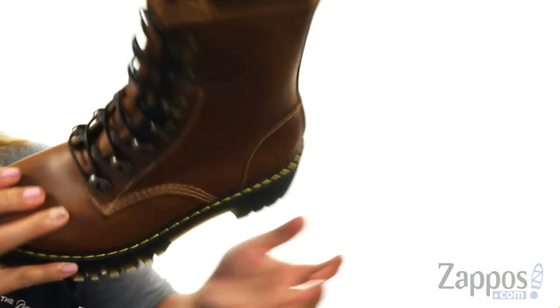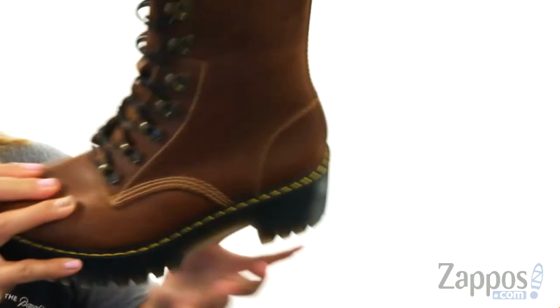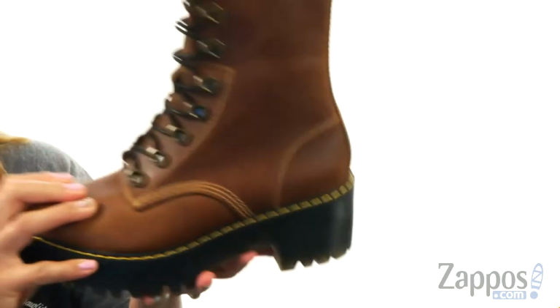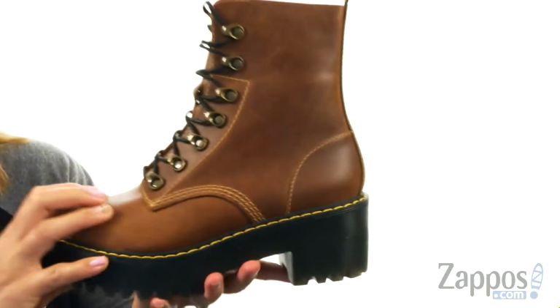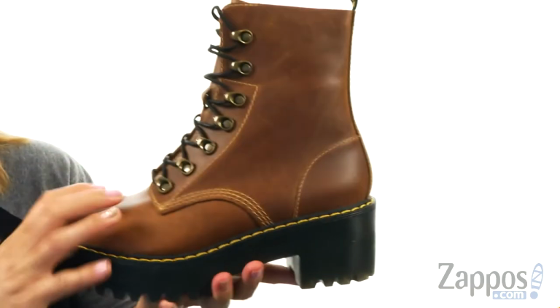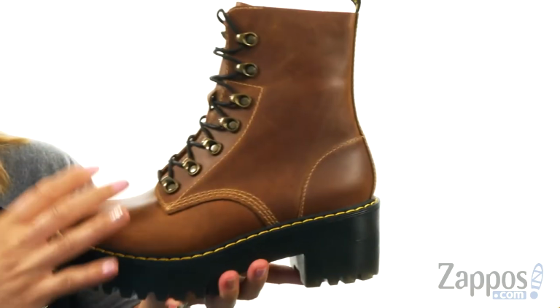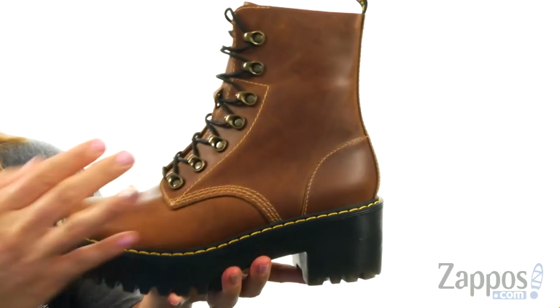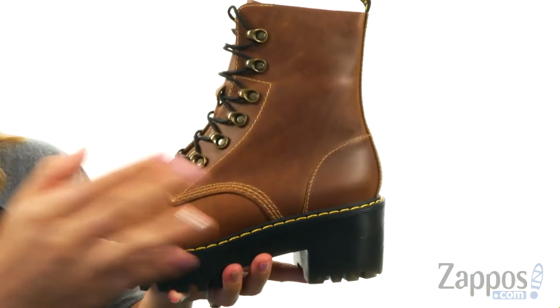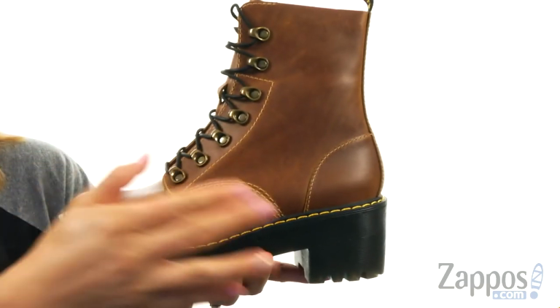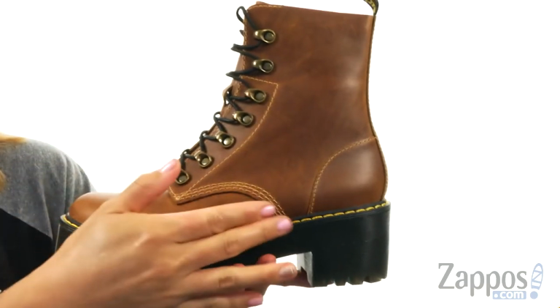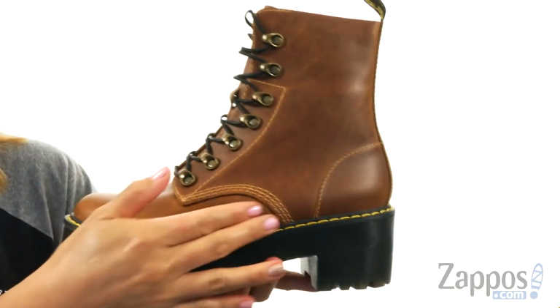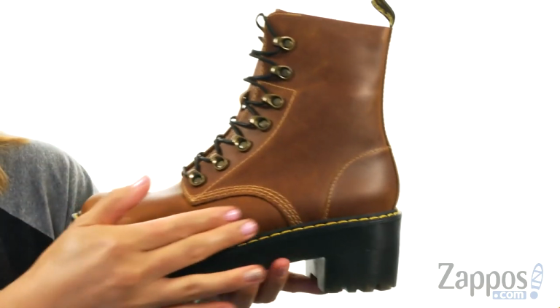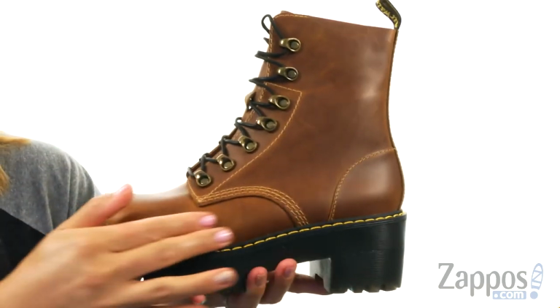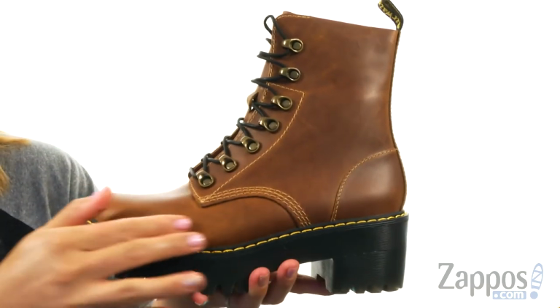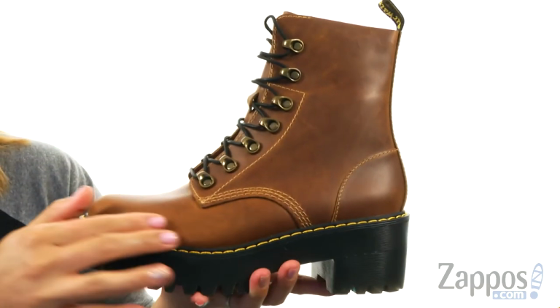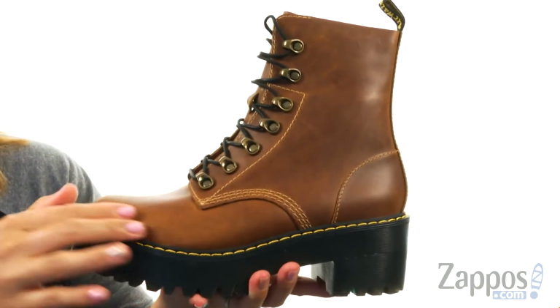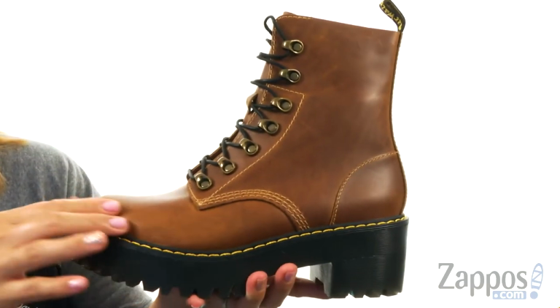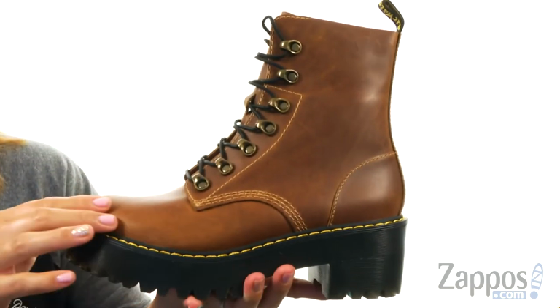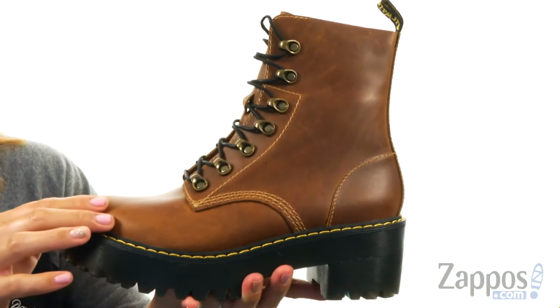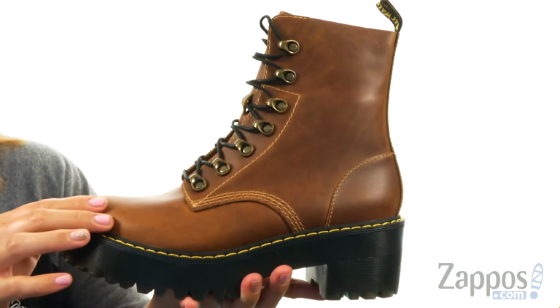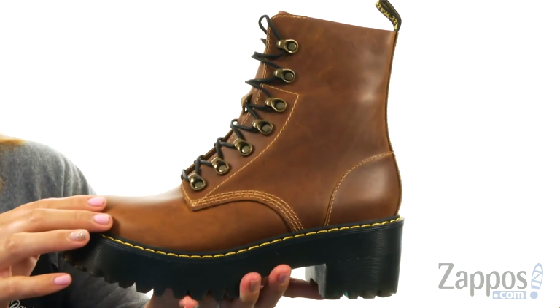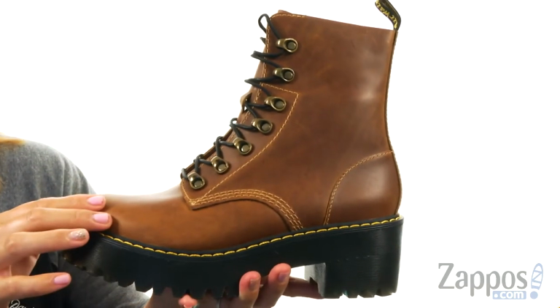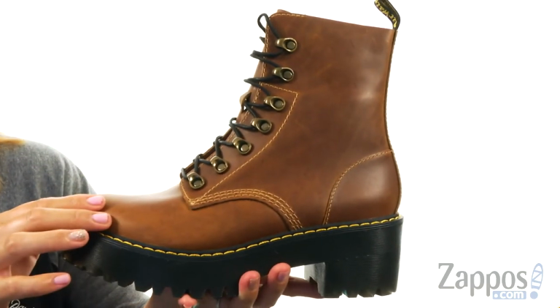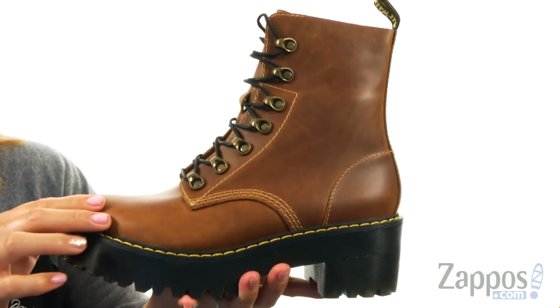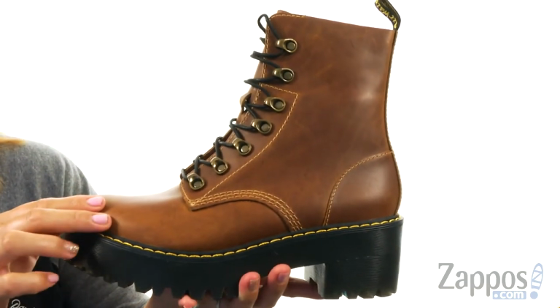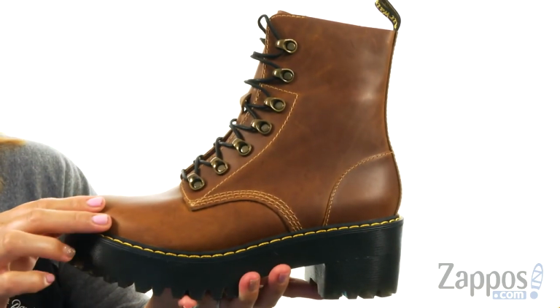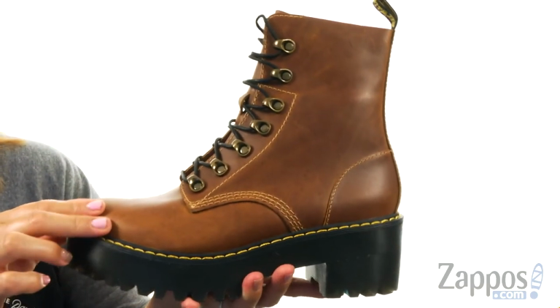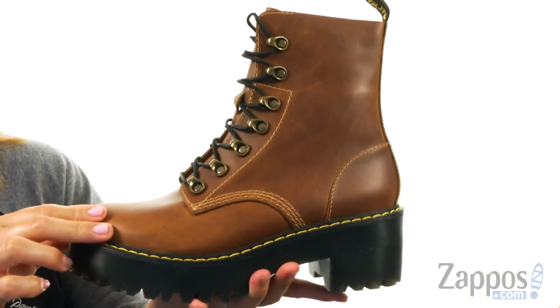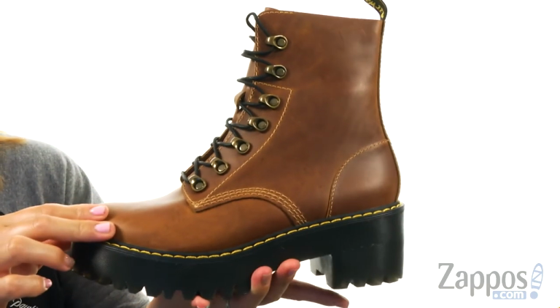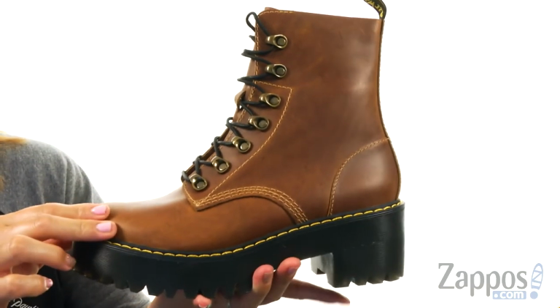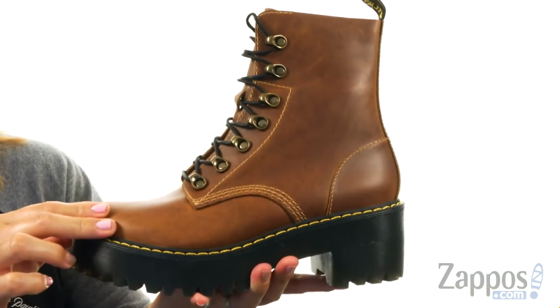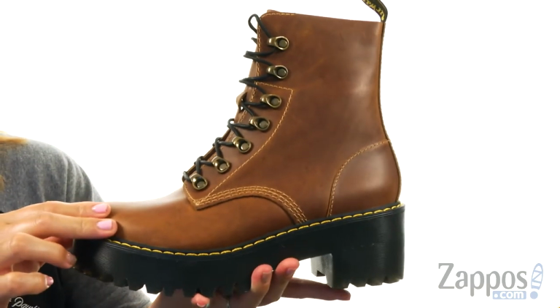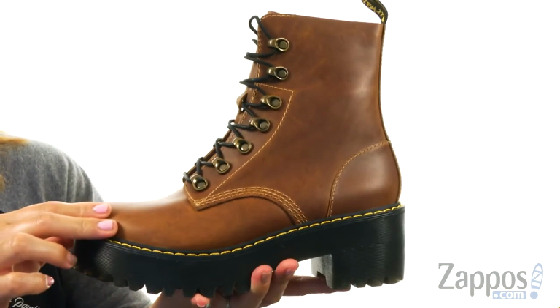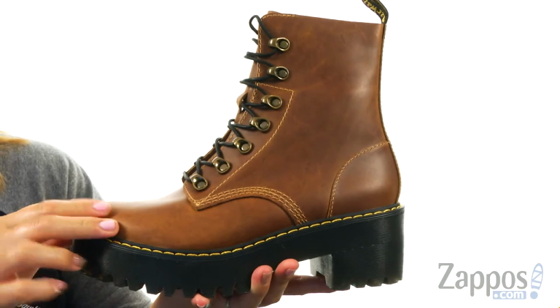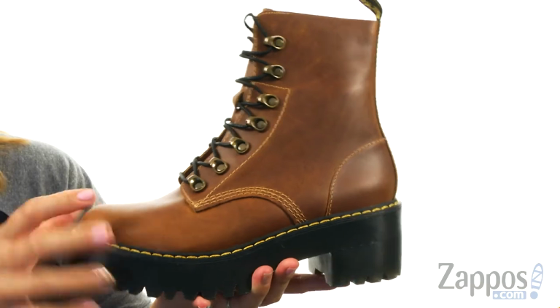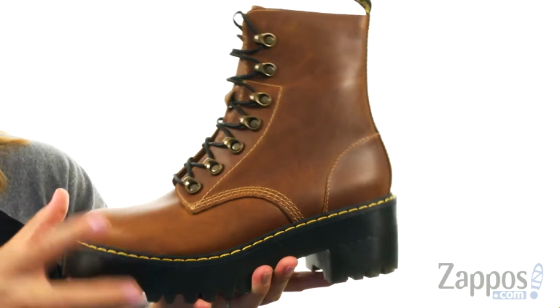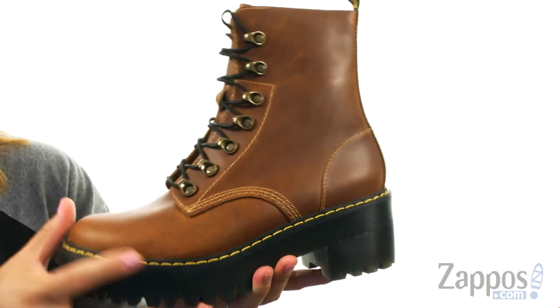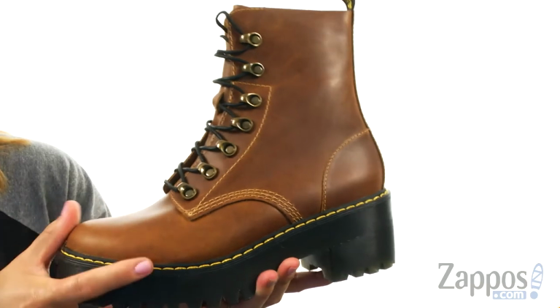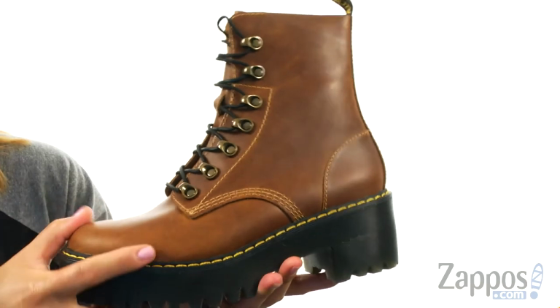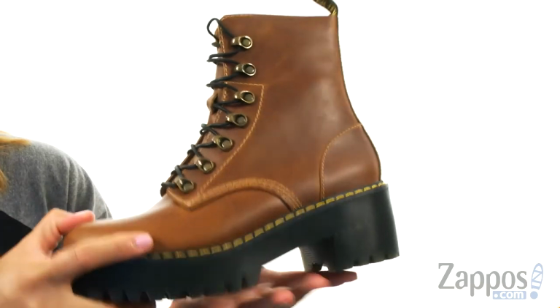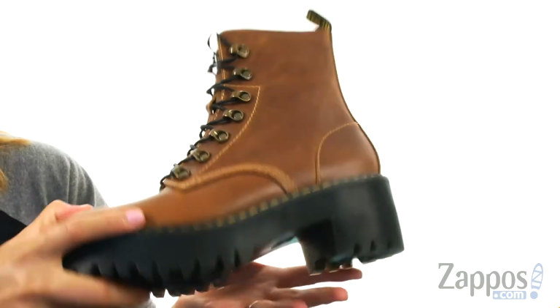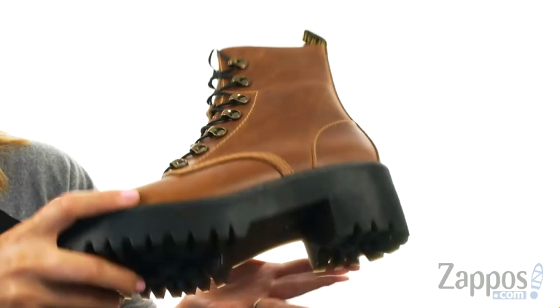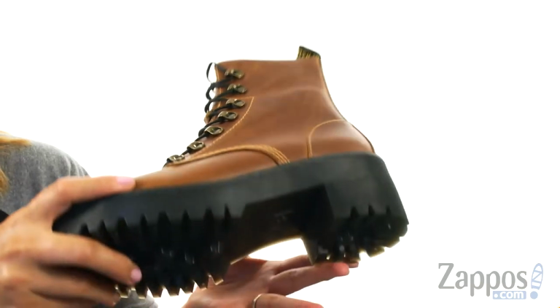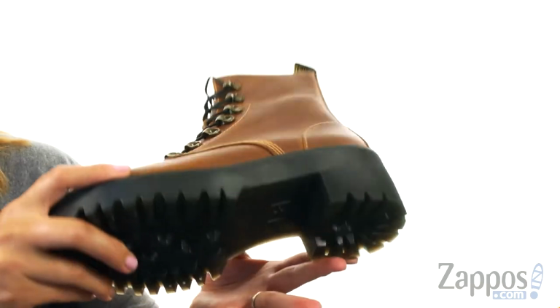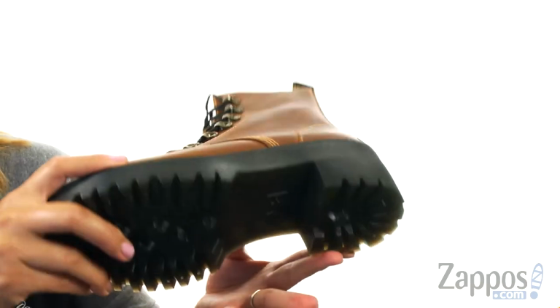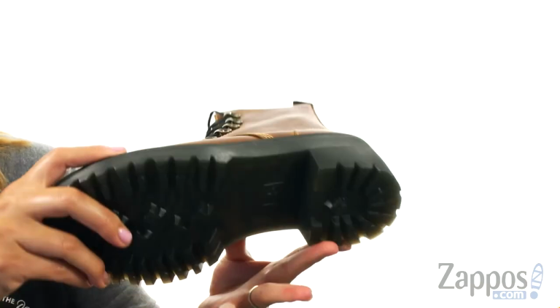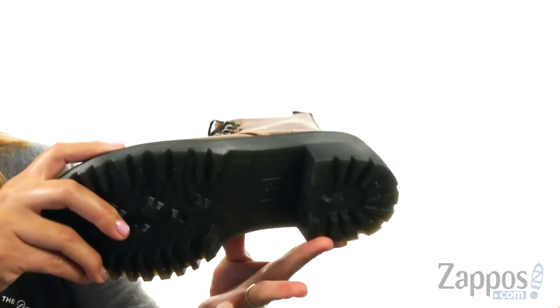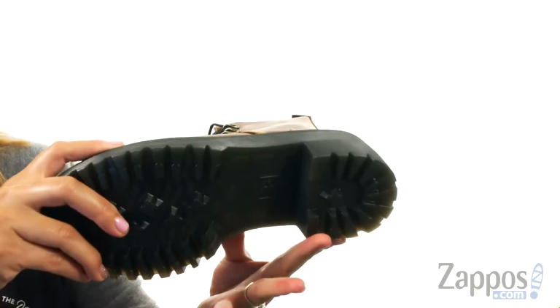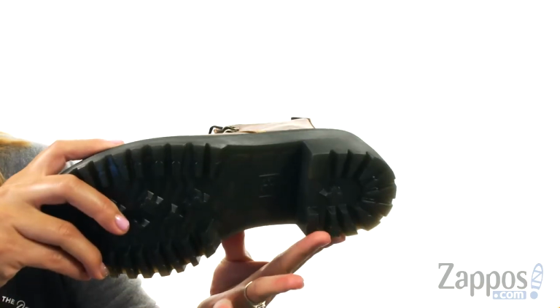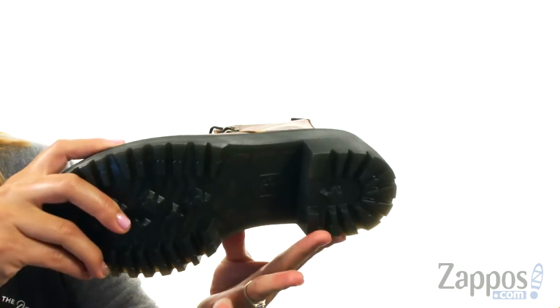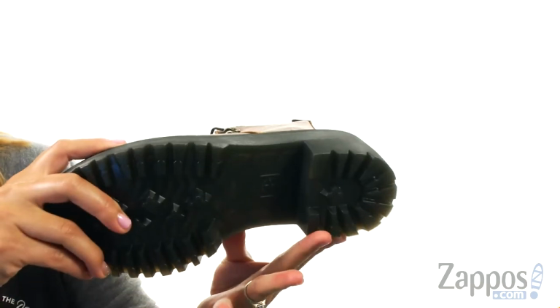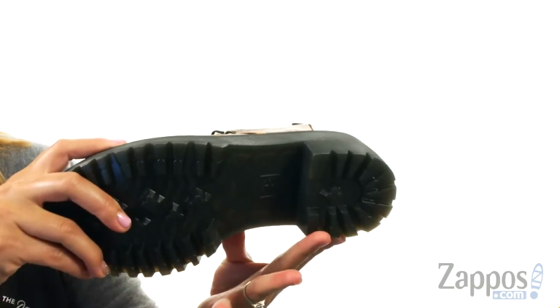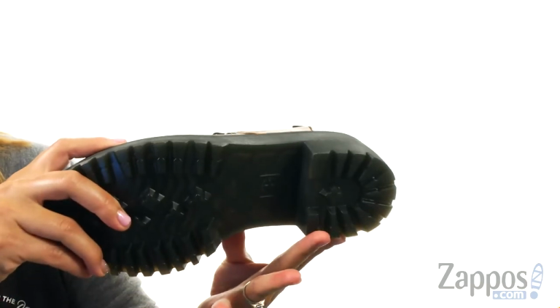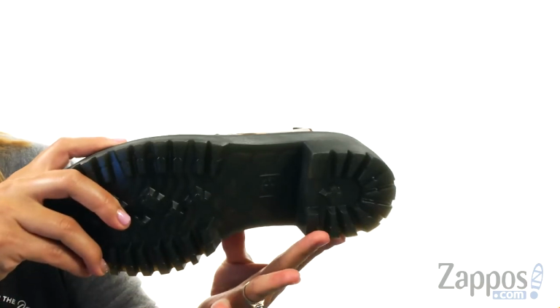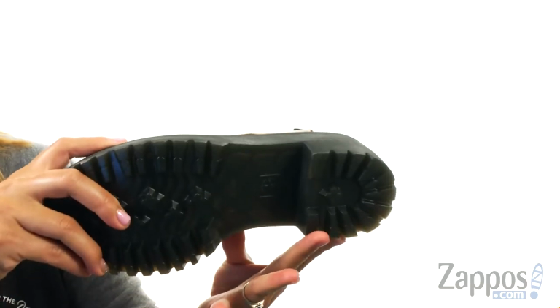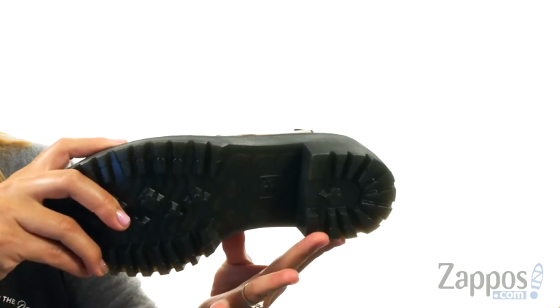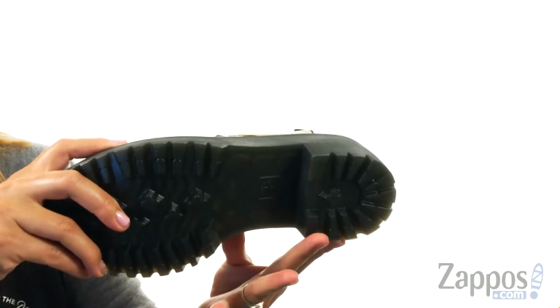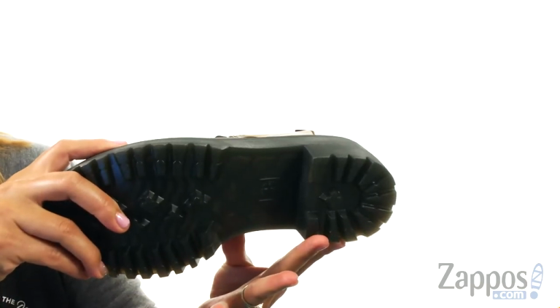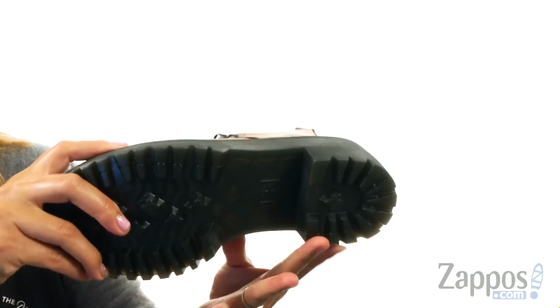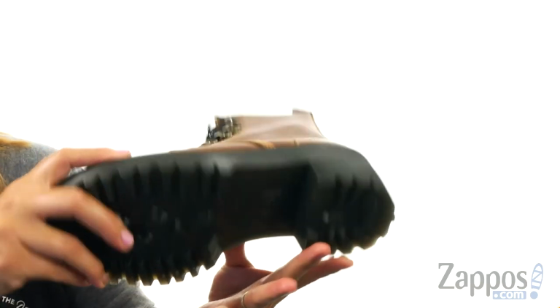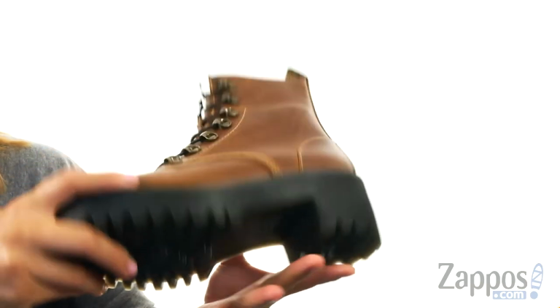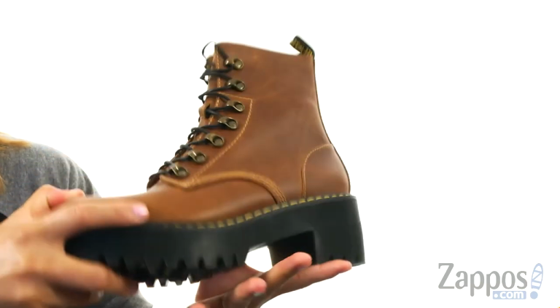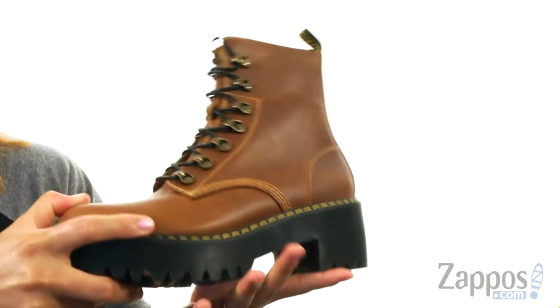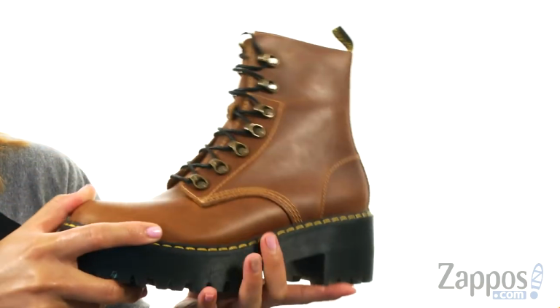There is a lightly cushioned footbed for lots of comfort. There's a chunky heel and at the bottom there's a durable air cushioned outsole.